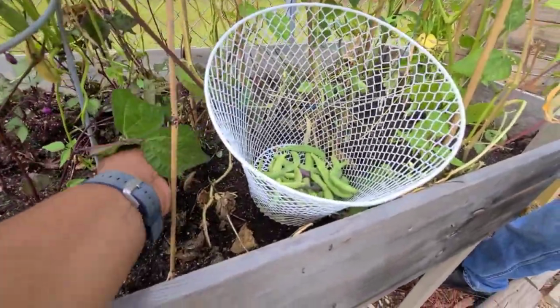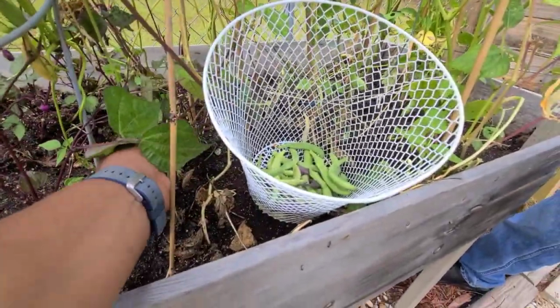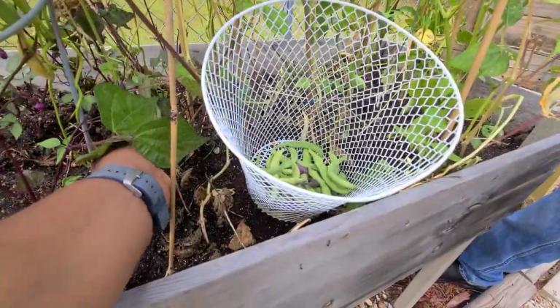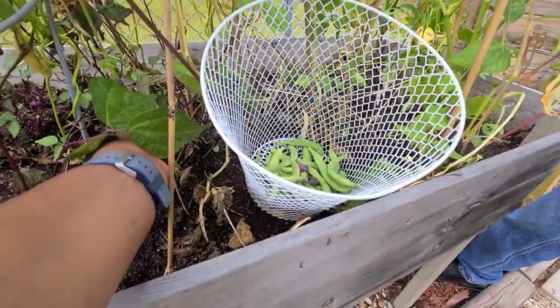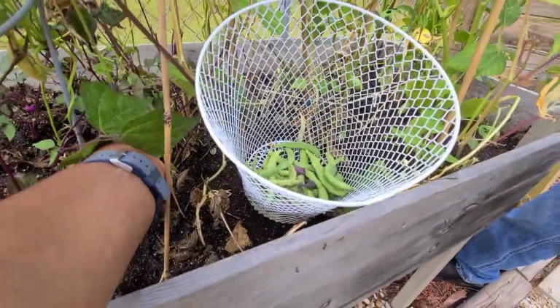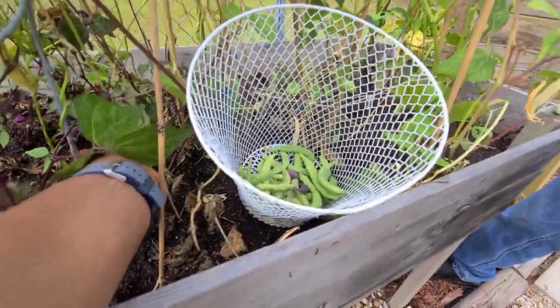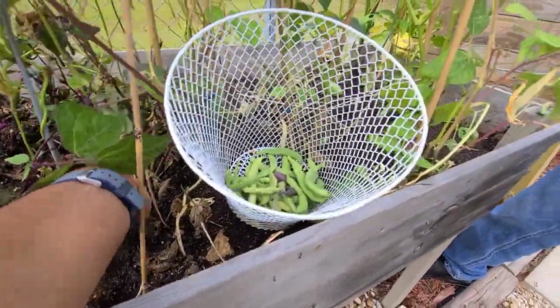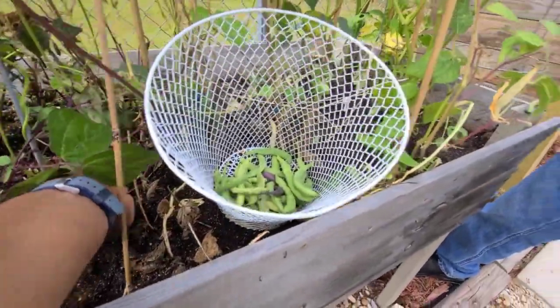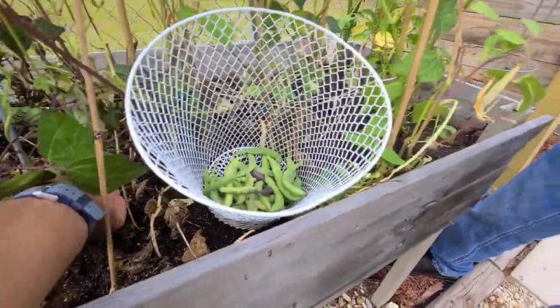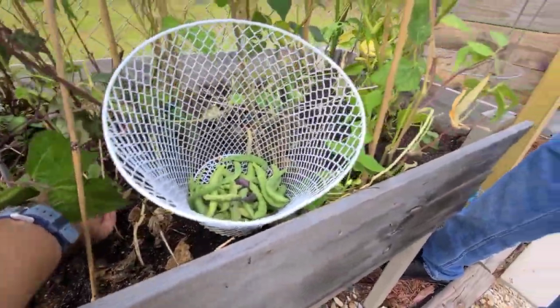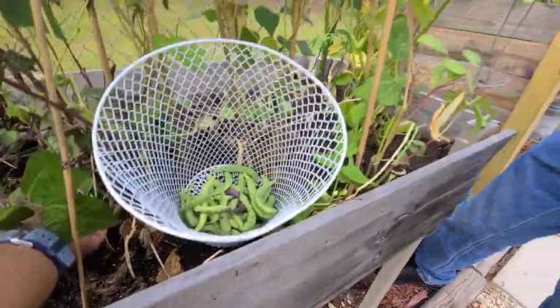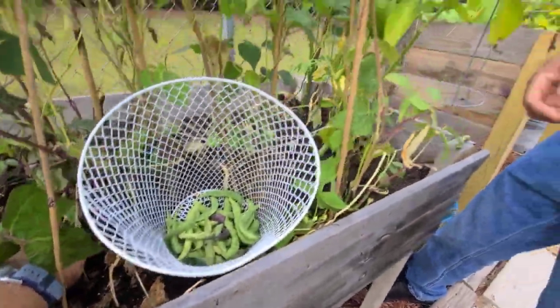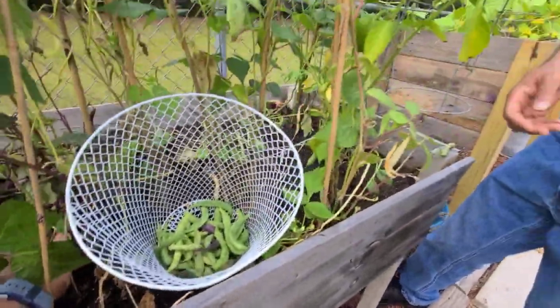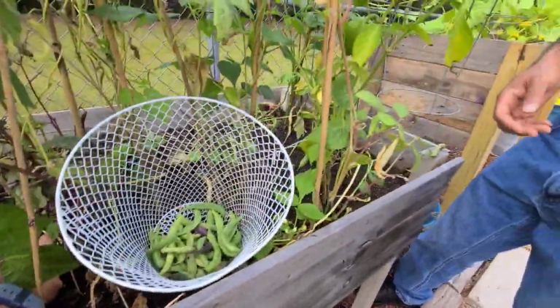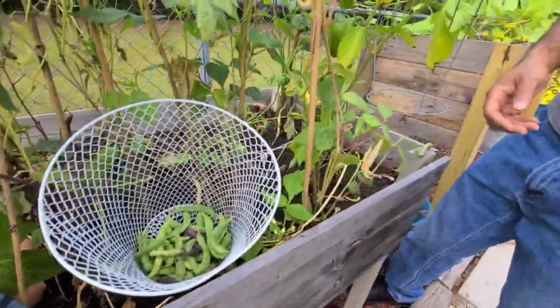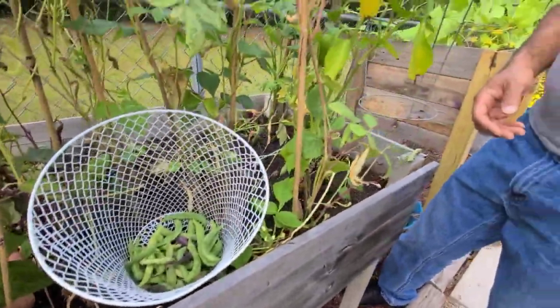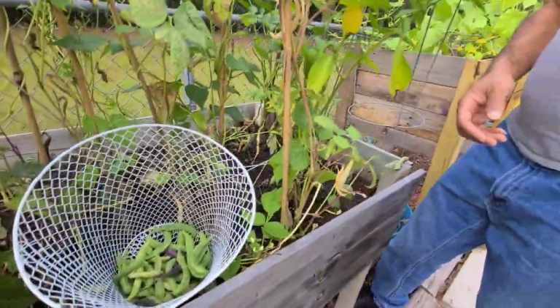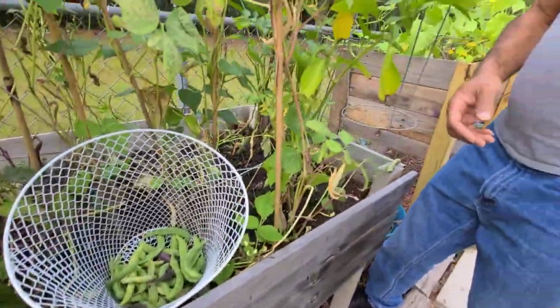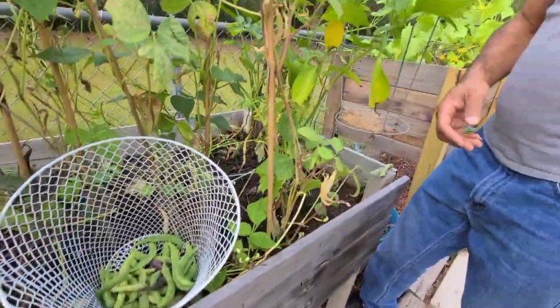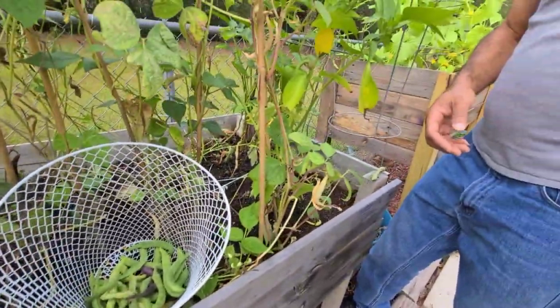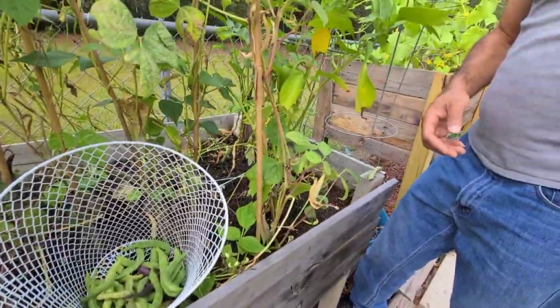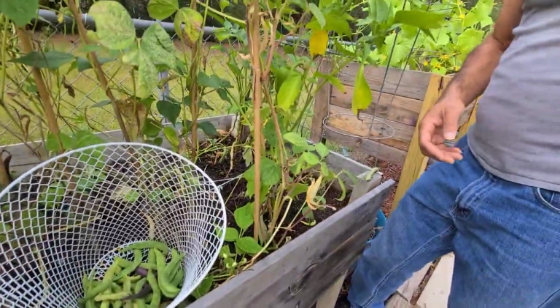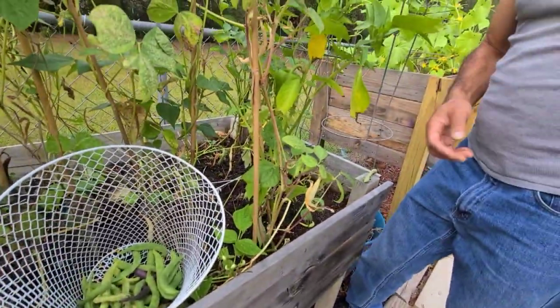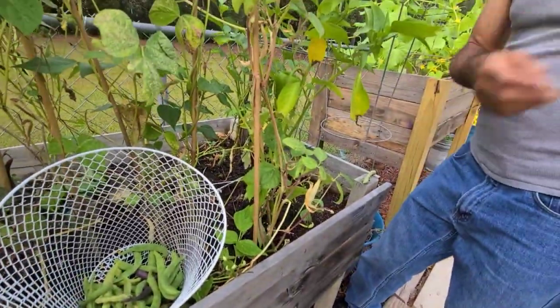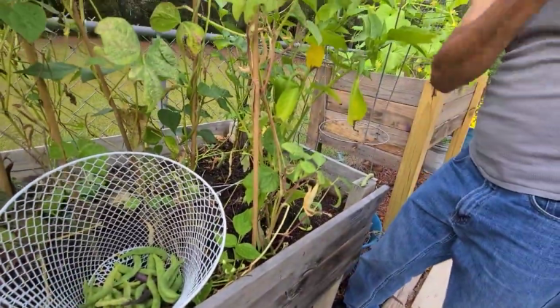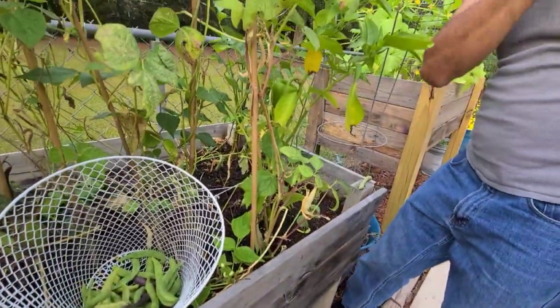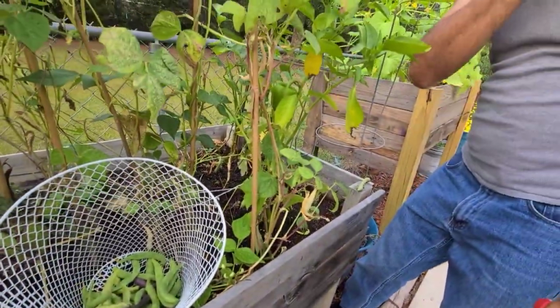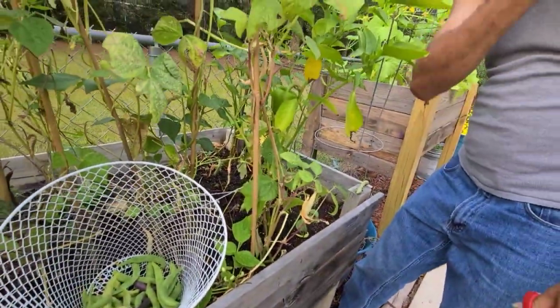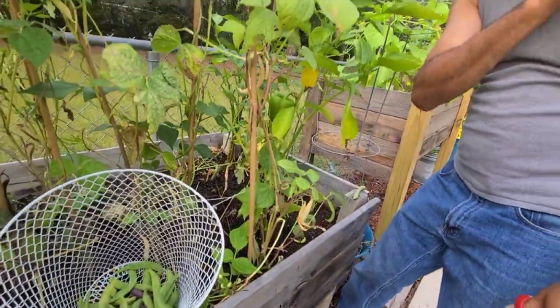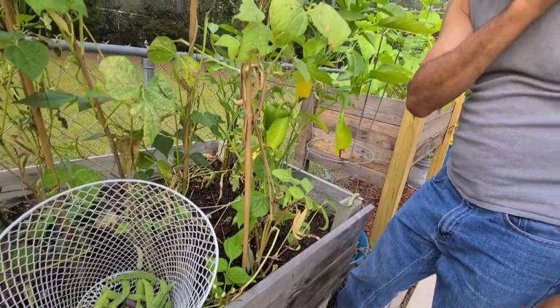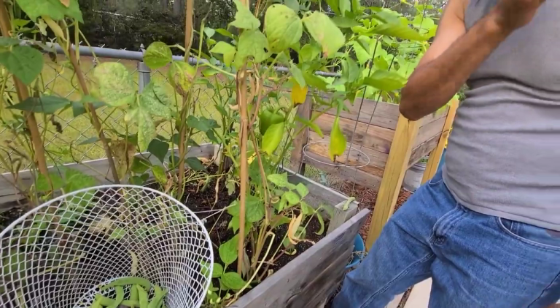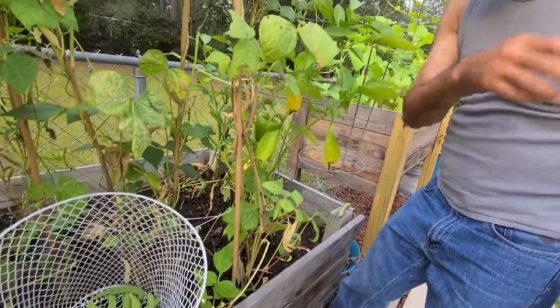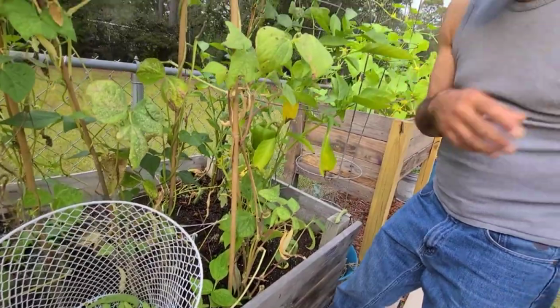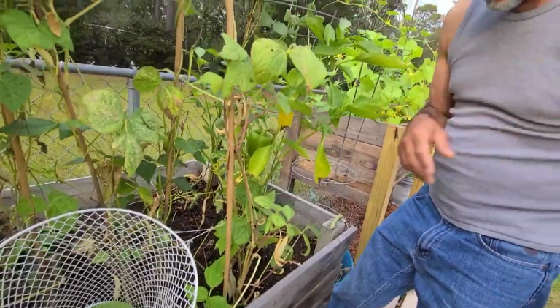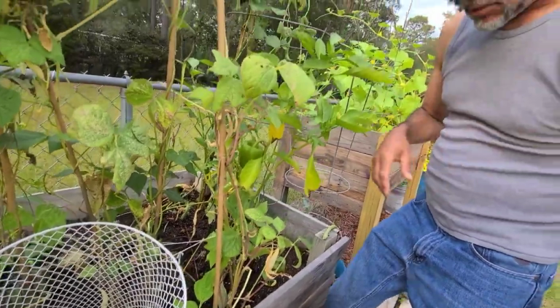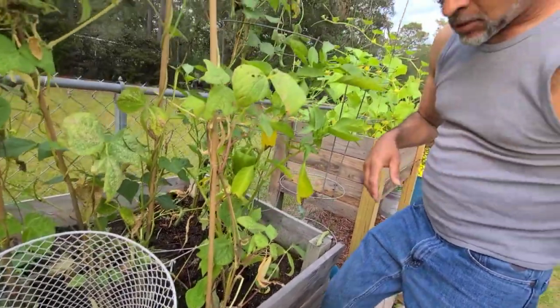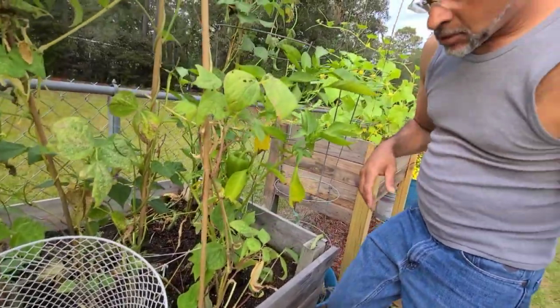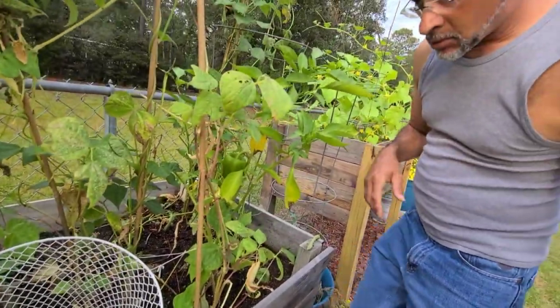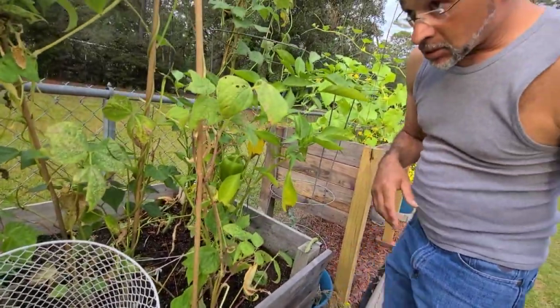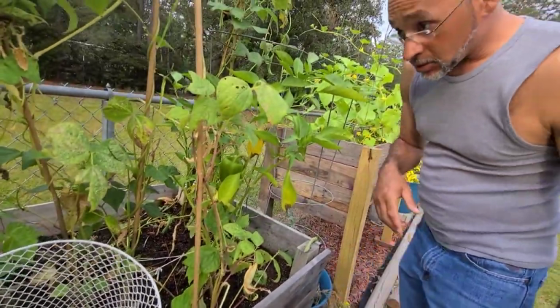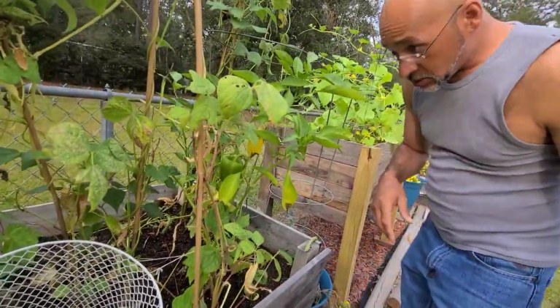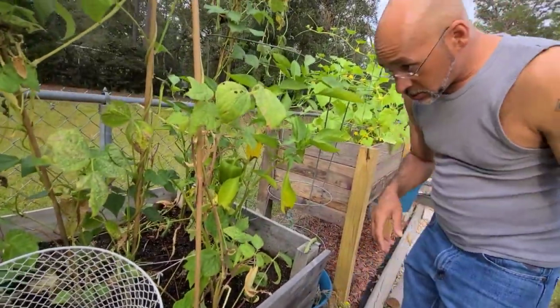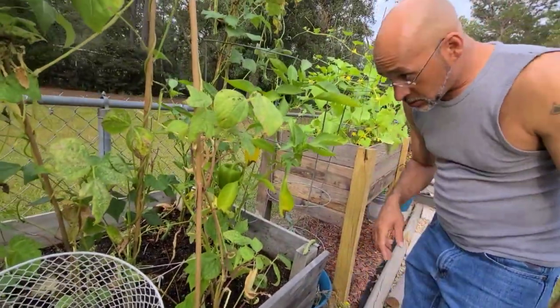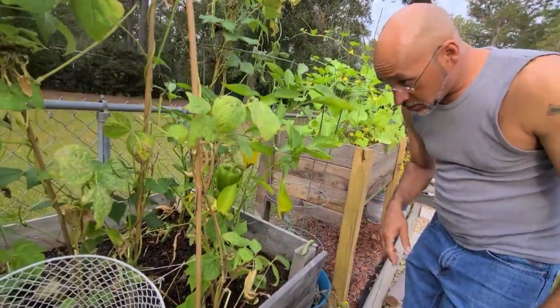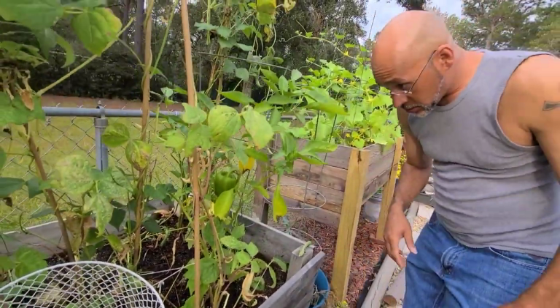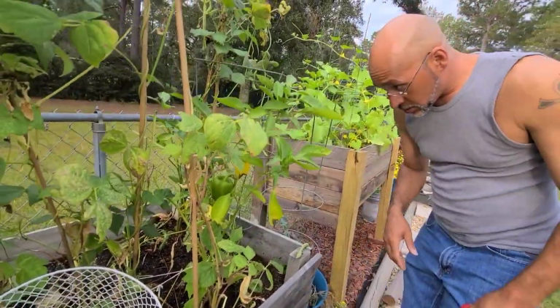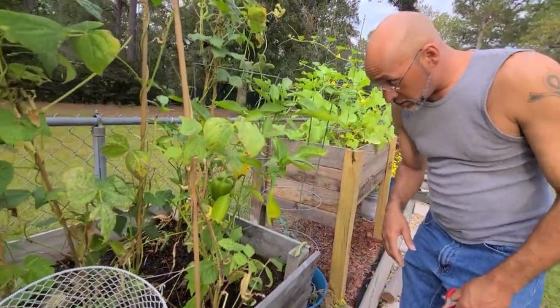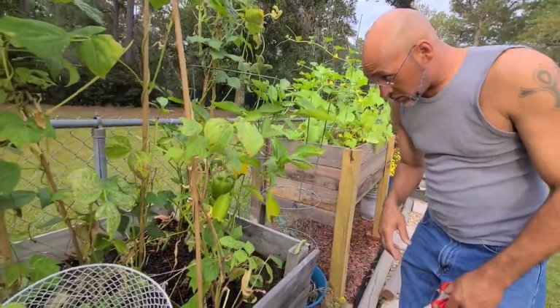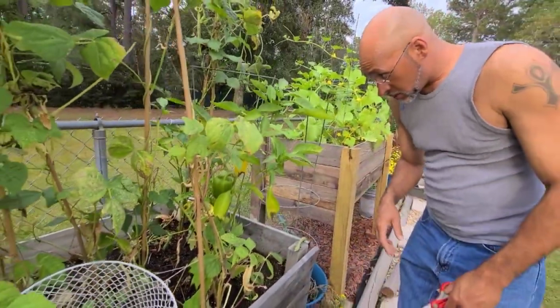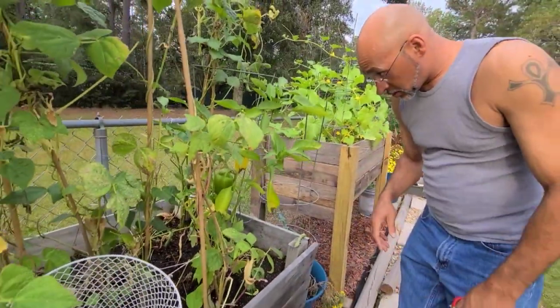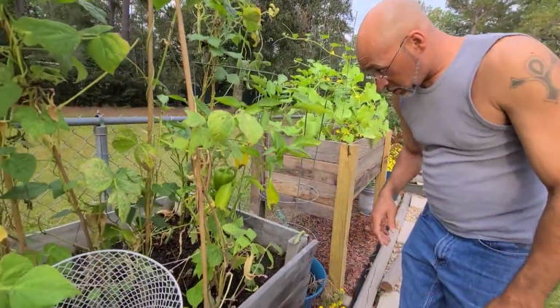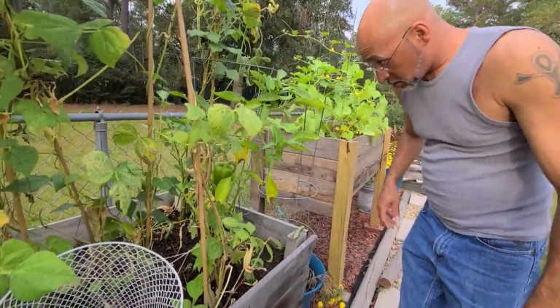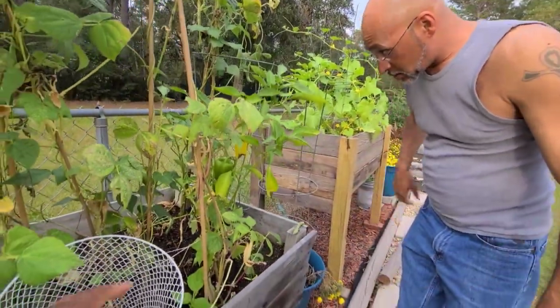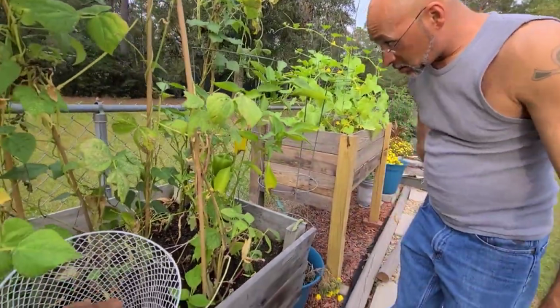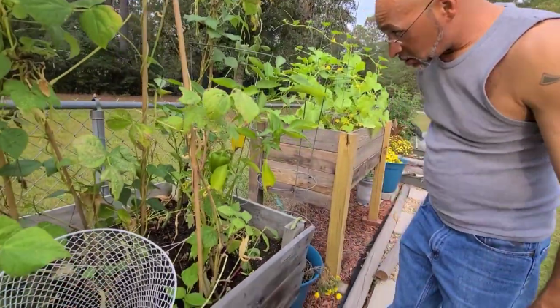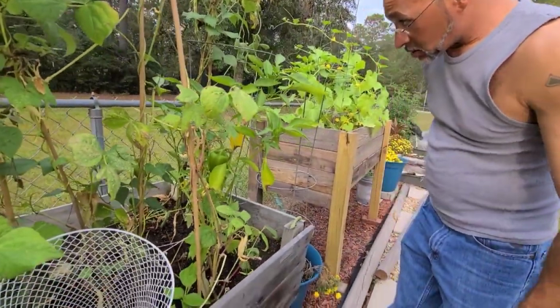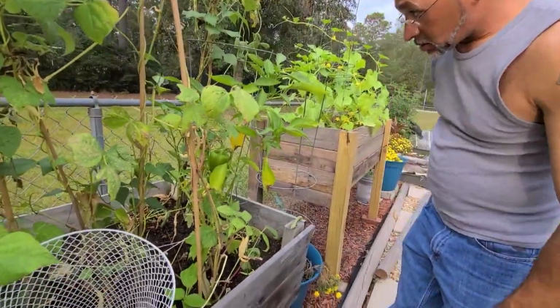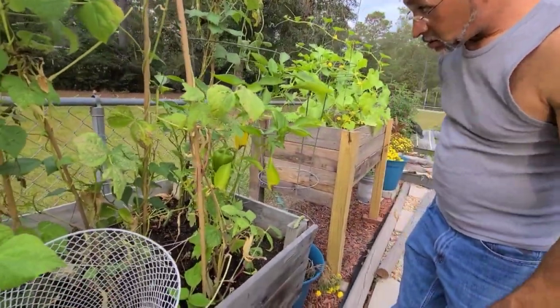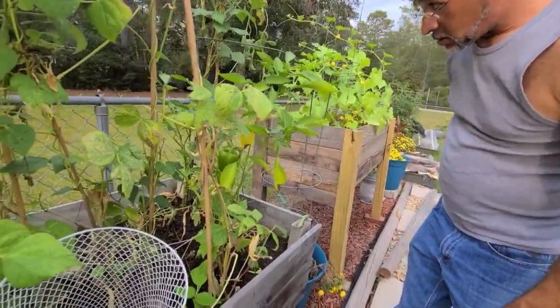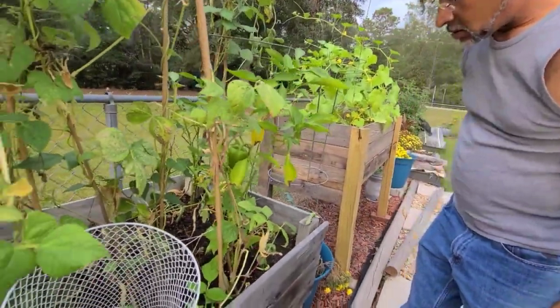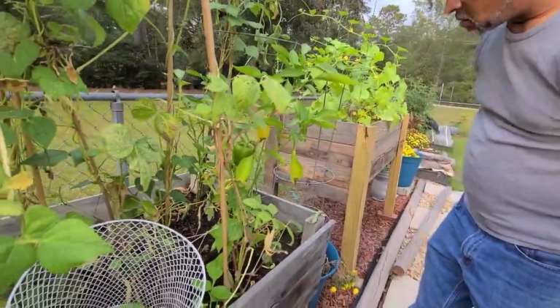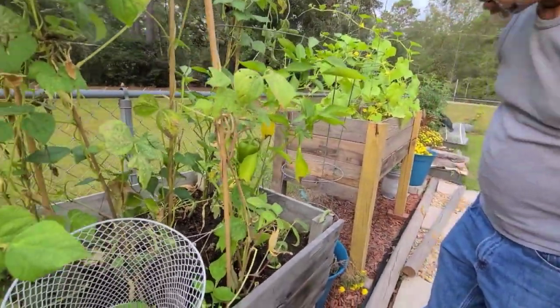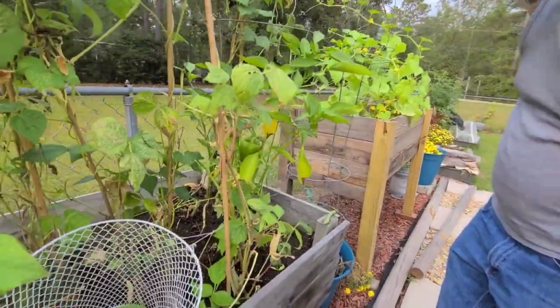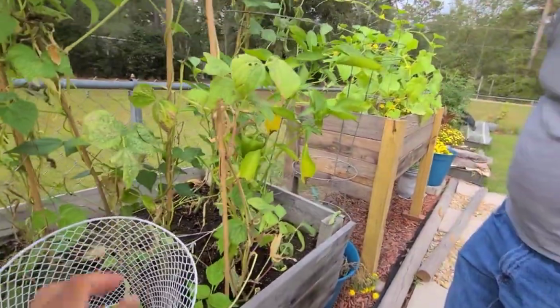I'm going to skip the squatting and the stooping and the complaining. Yeah, it's one of the reasons why I put them in the raised bed.